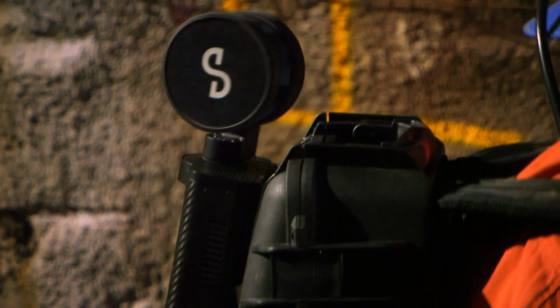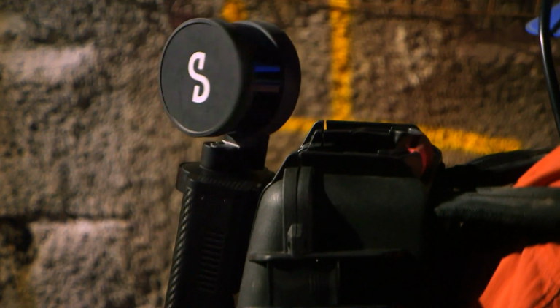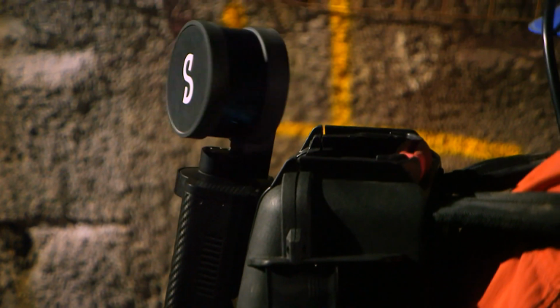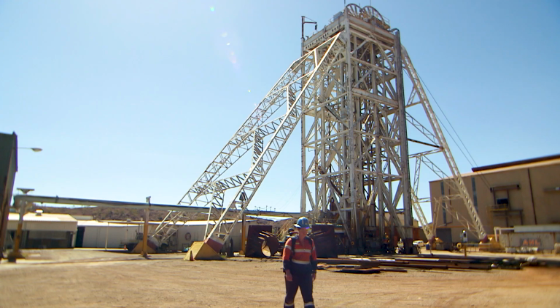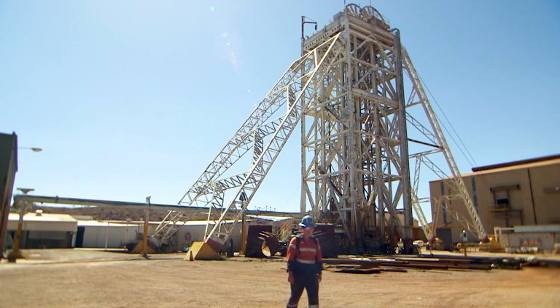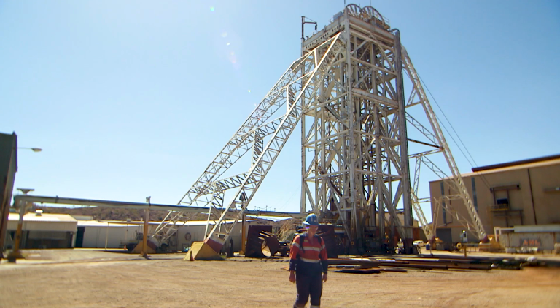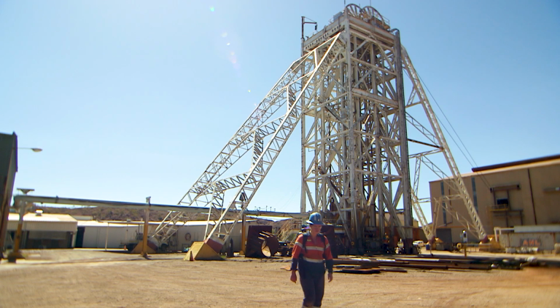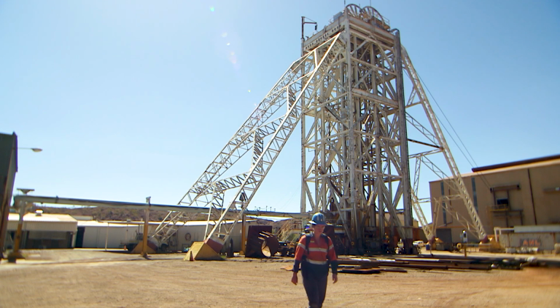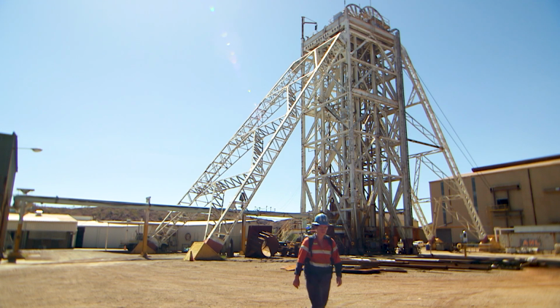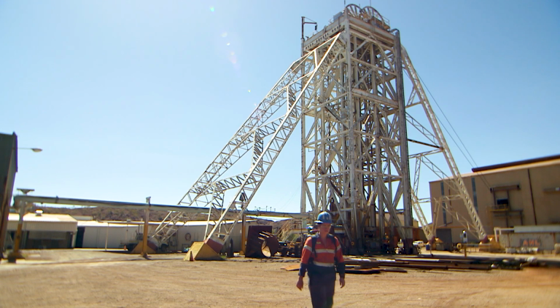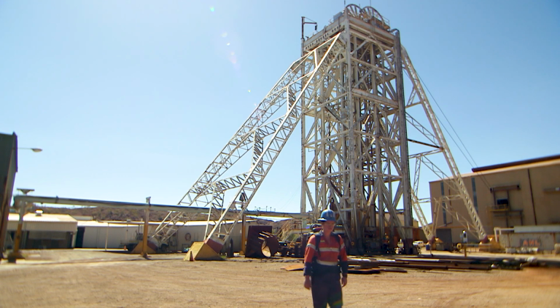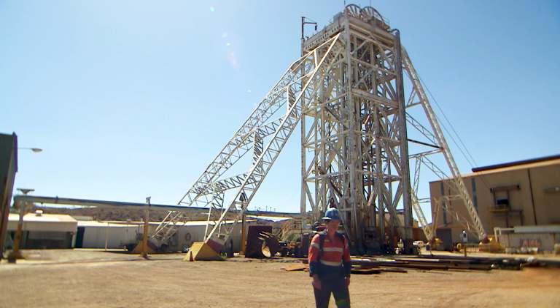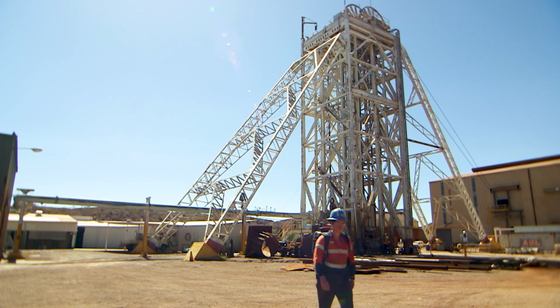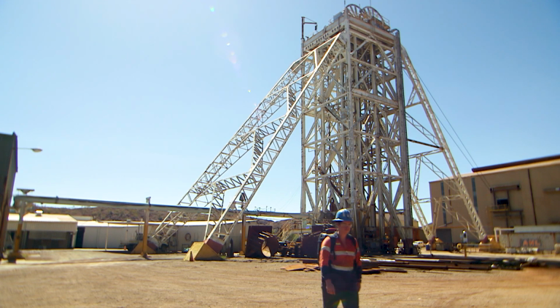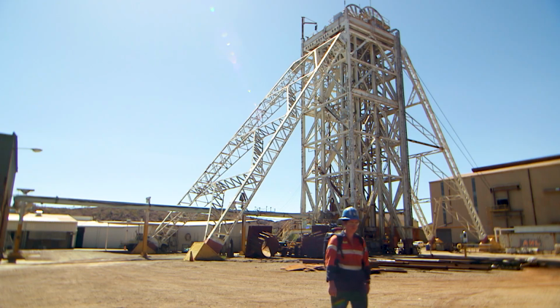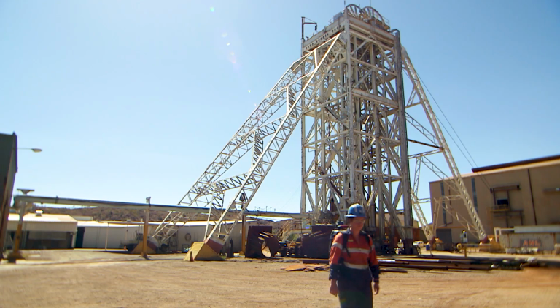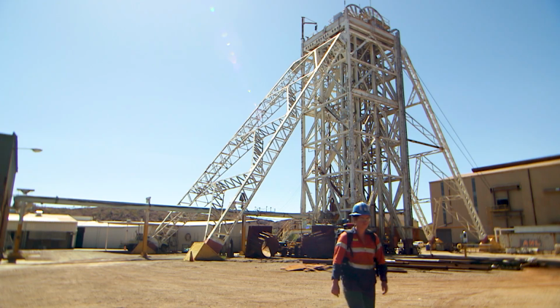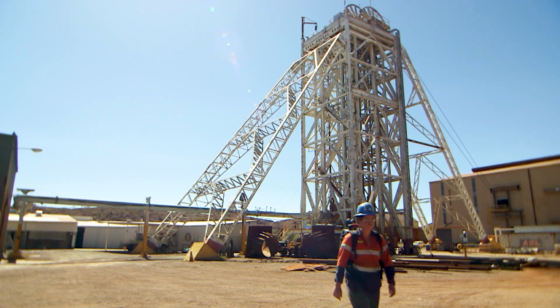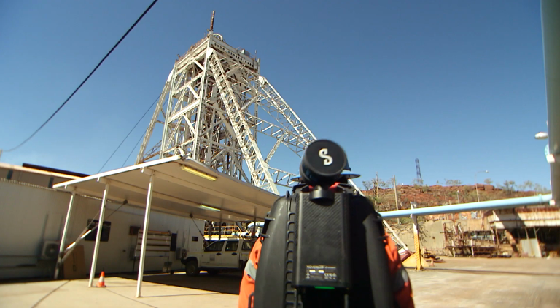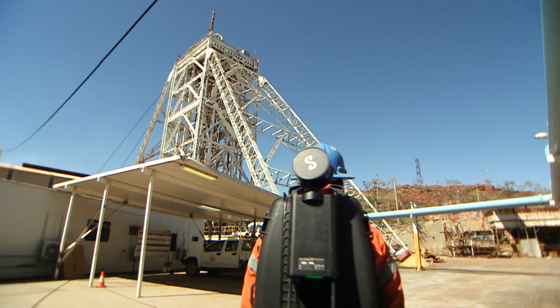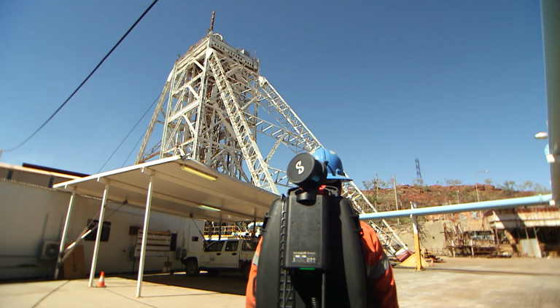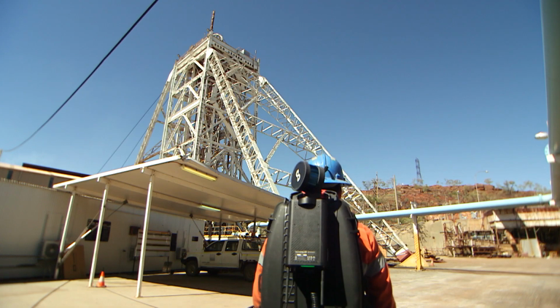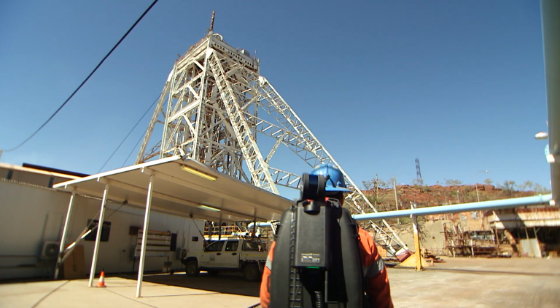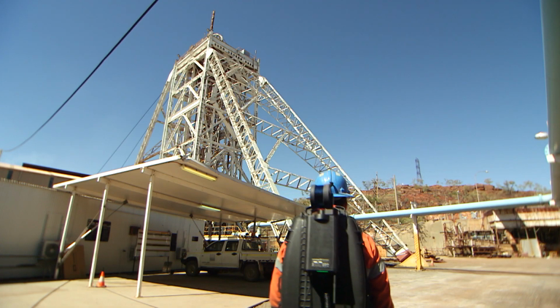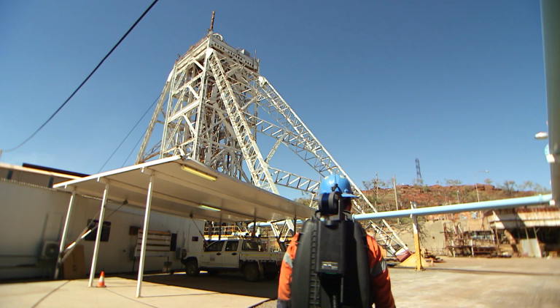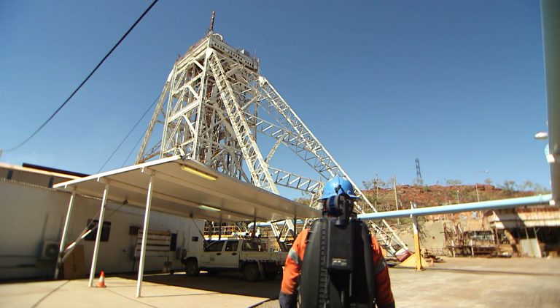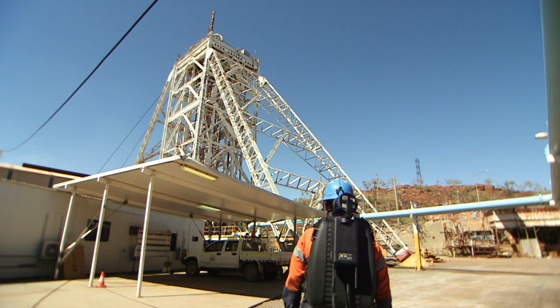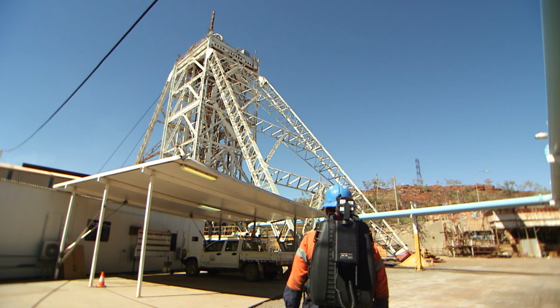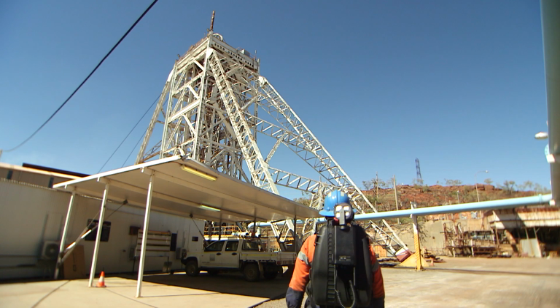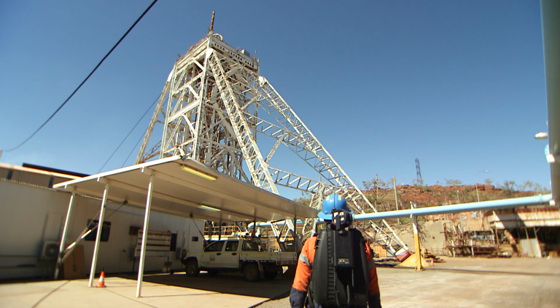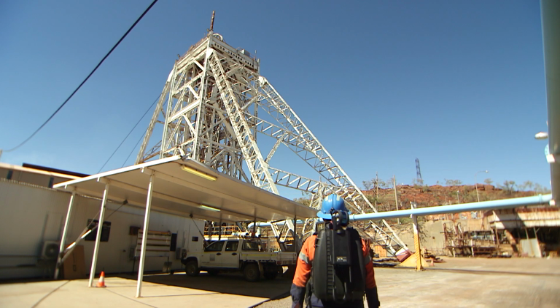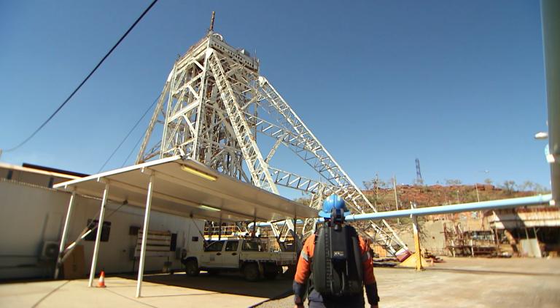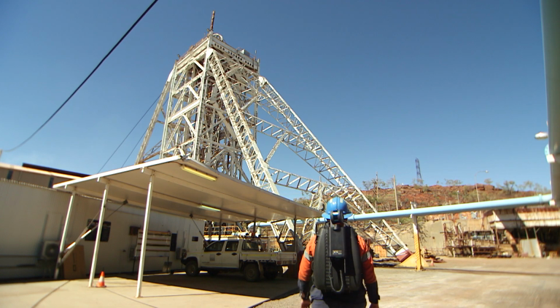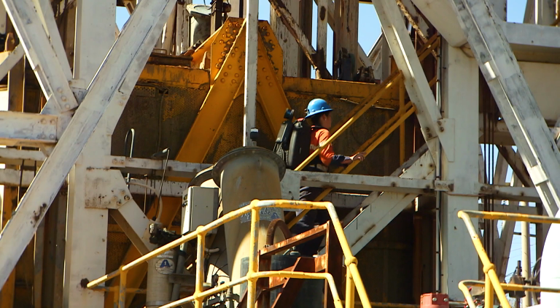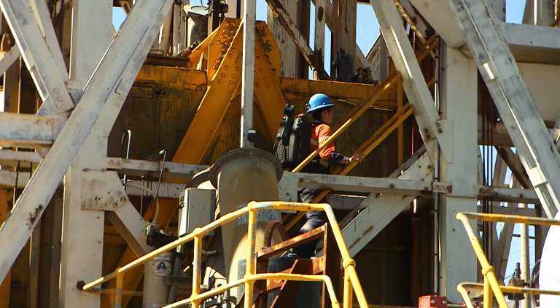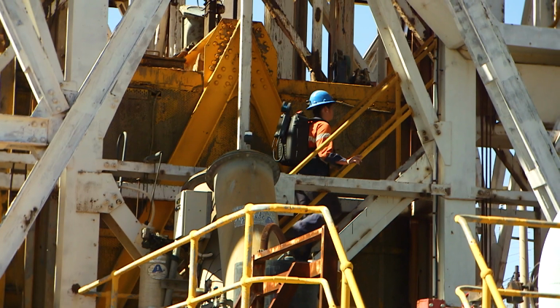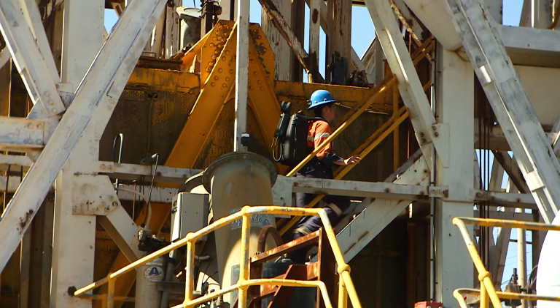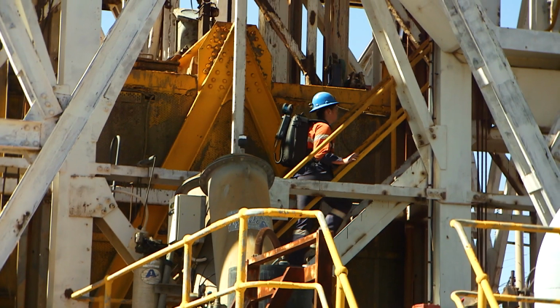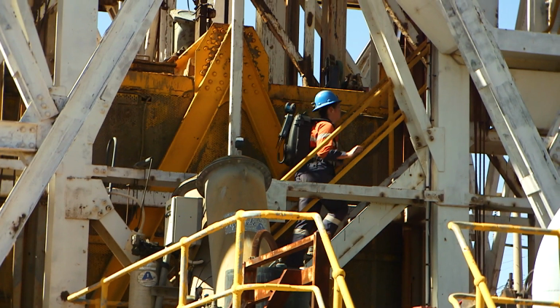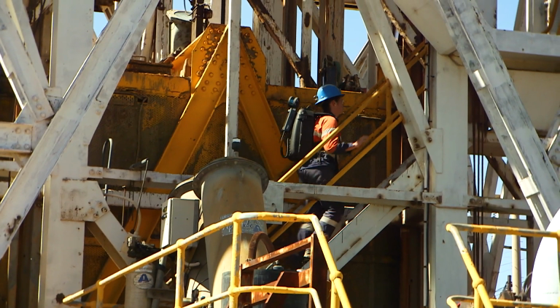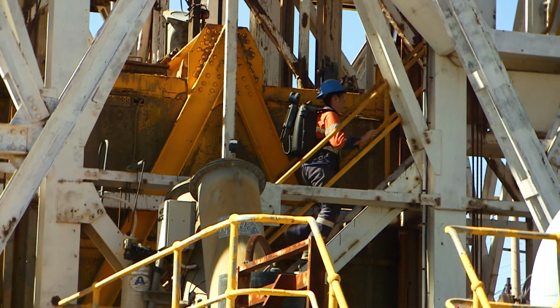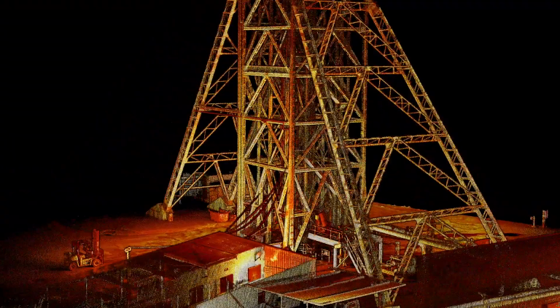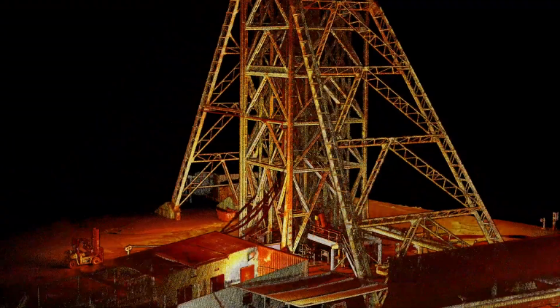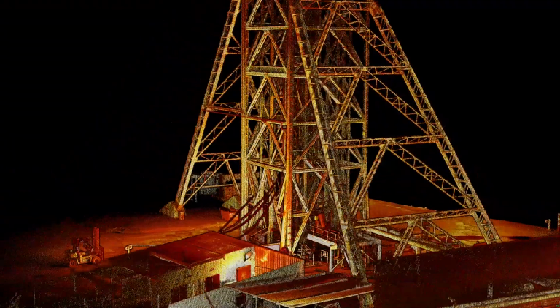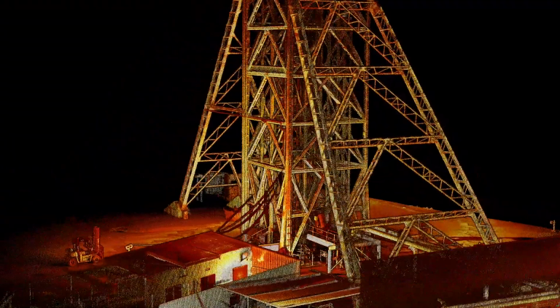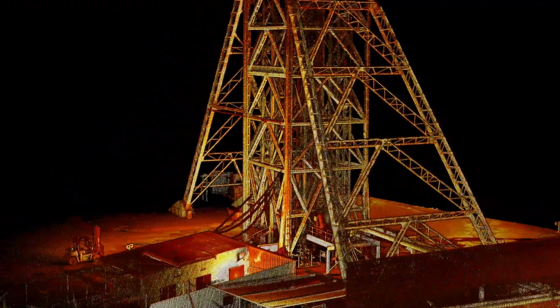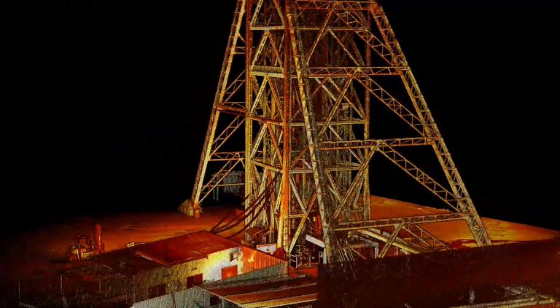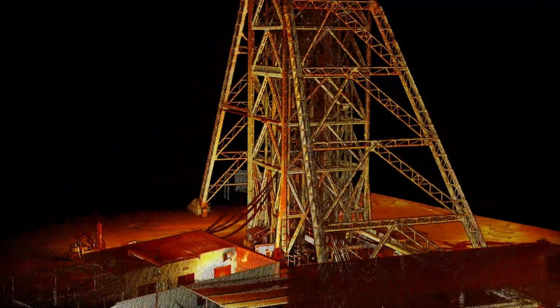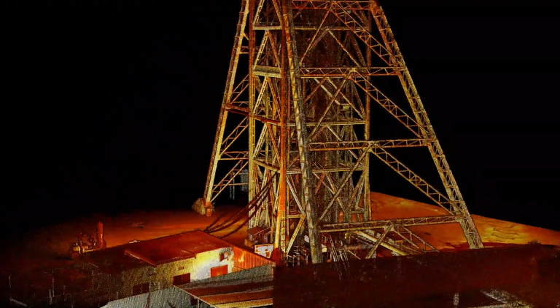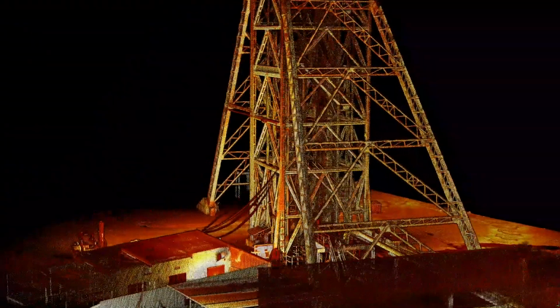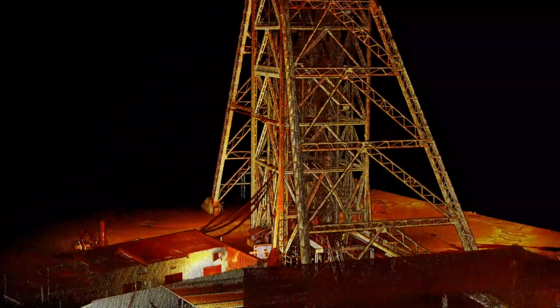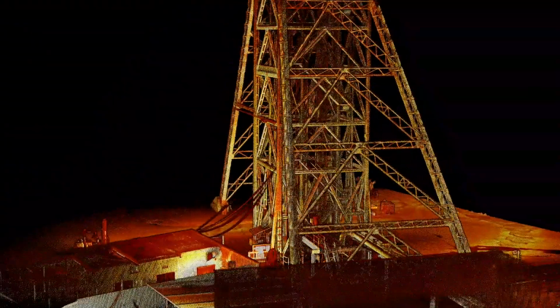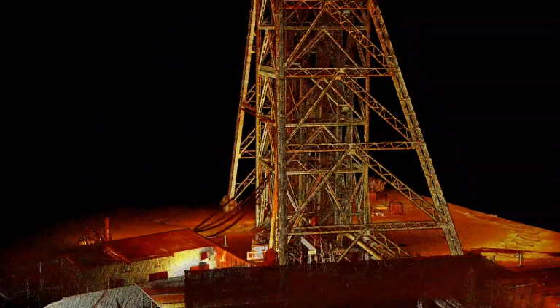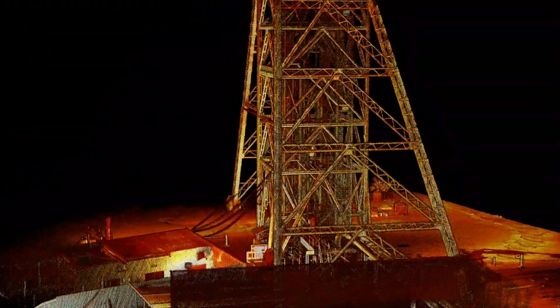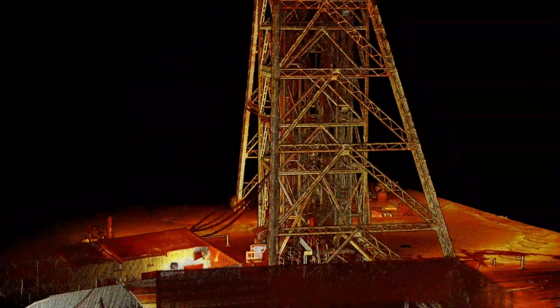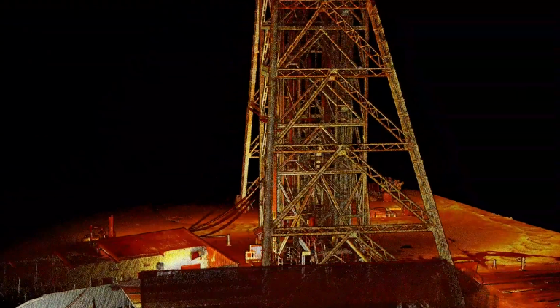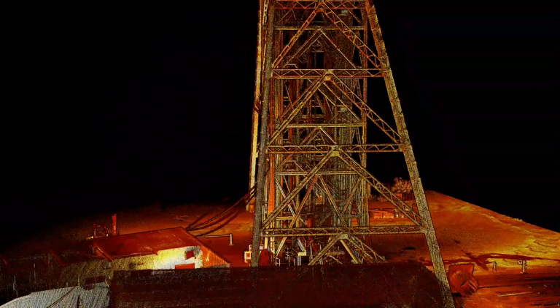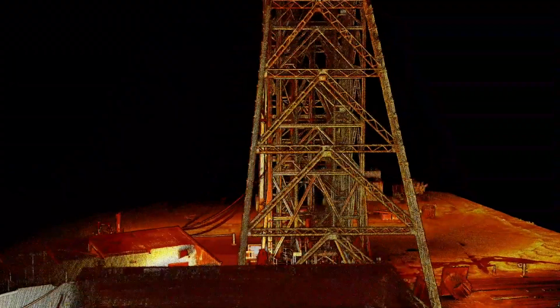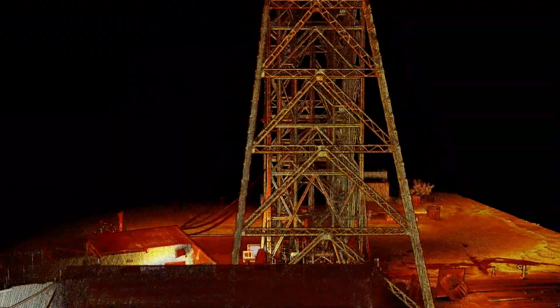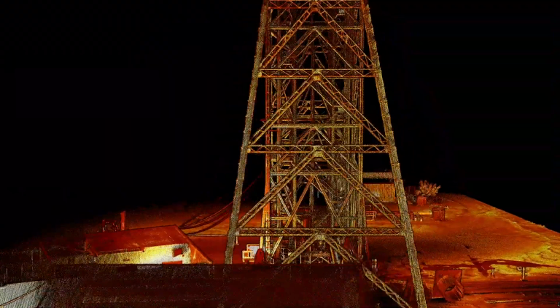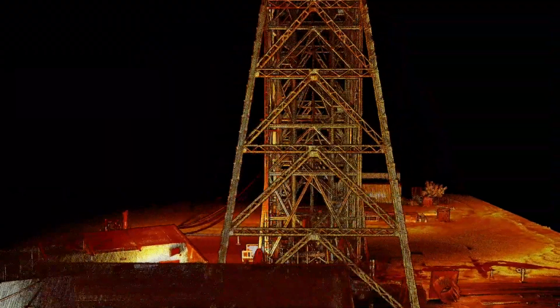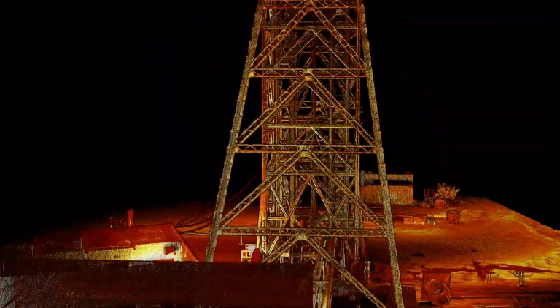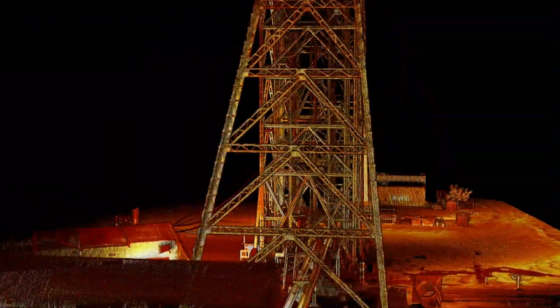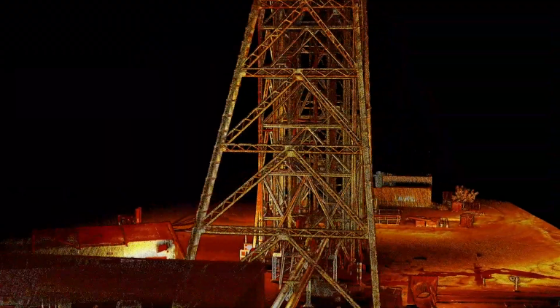We scan on the surface as well. This is to help look at the maintenance of some of the structures that we have on surface.